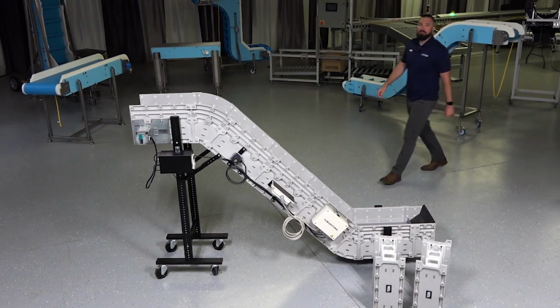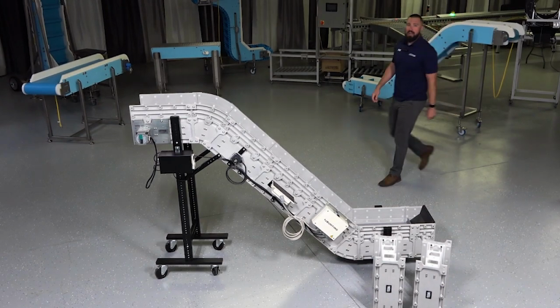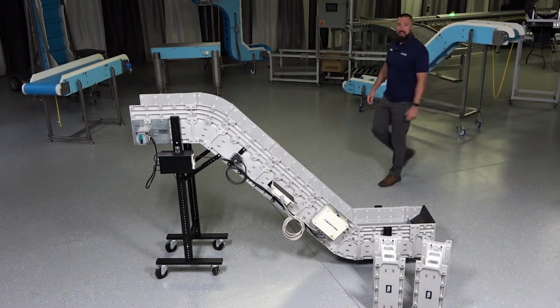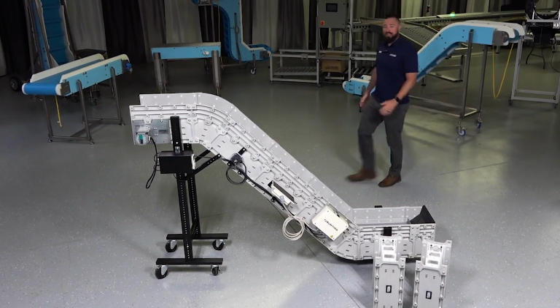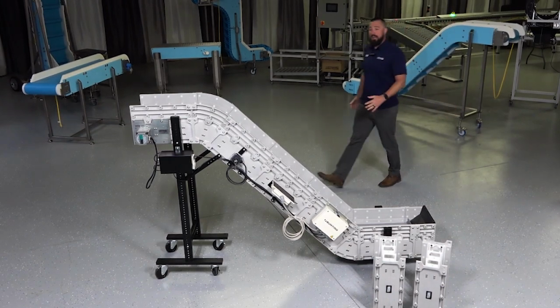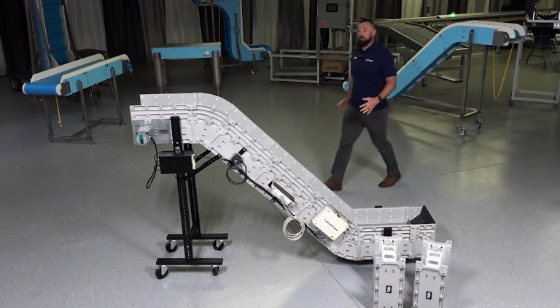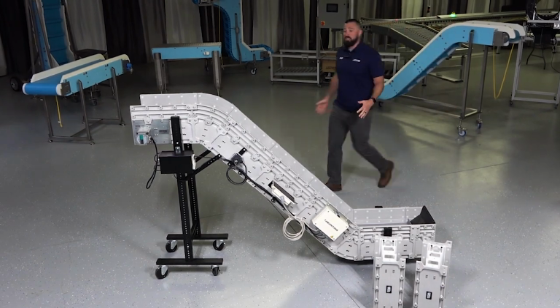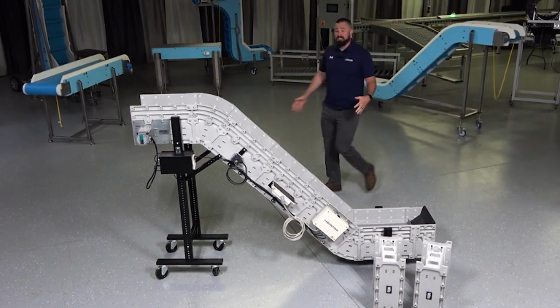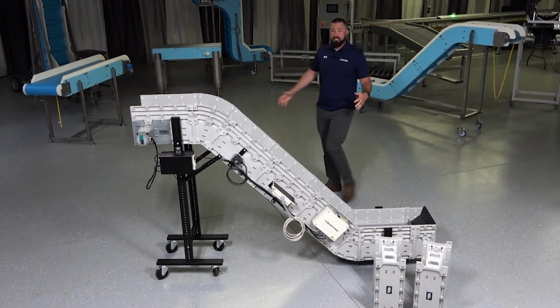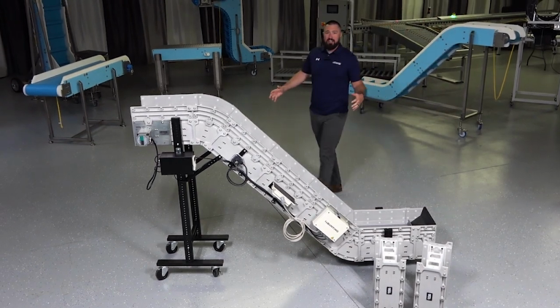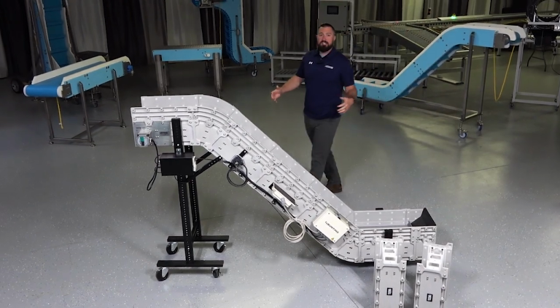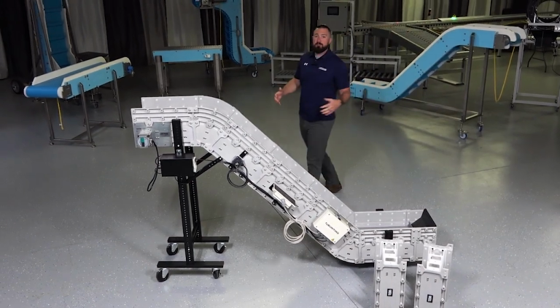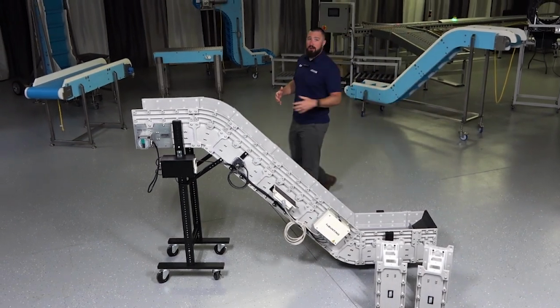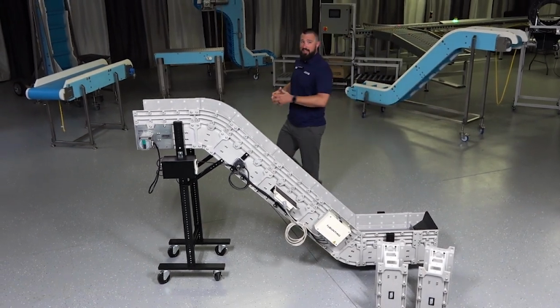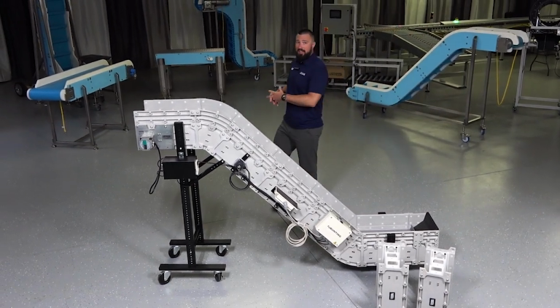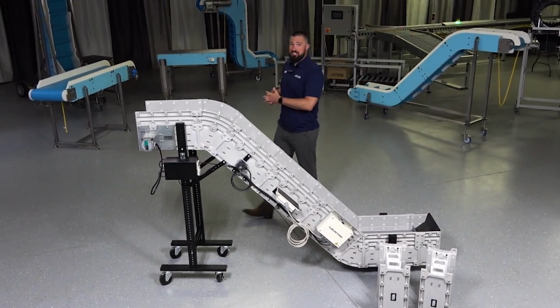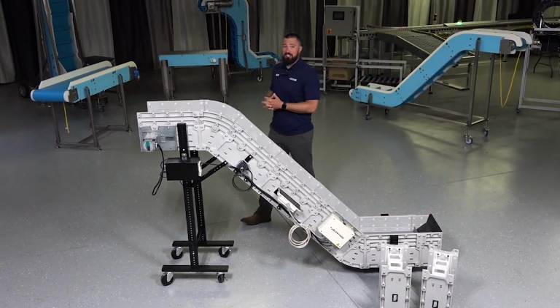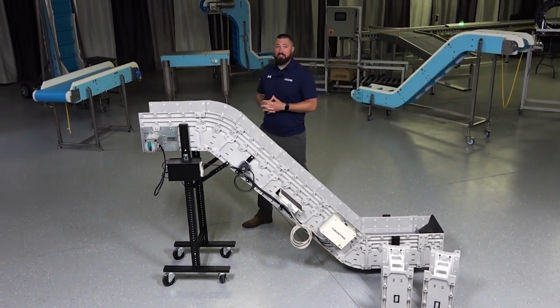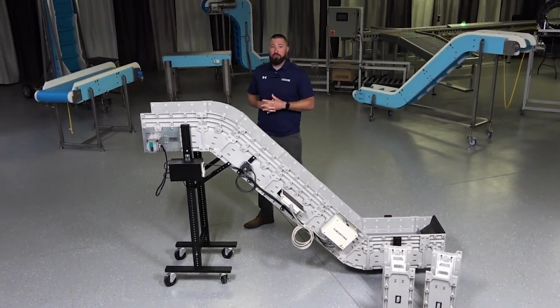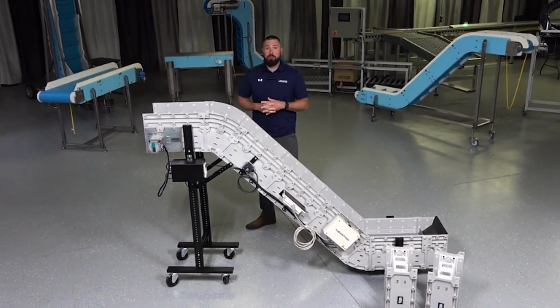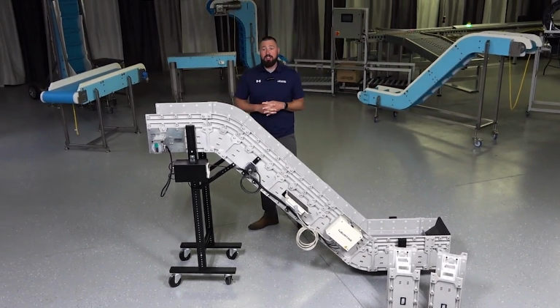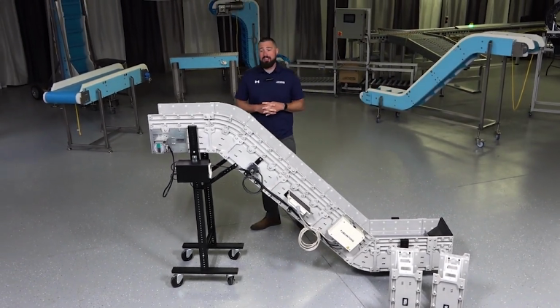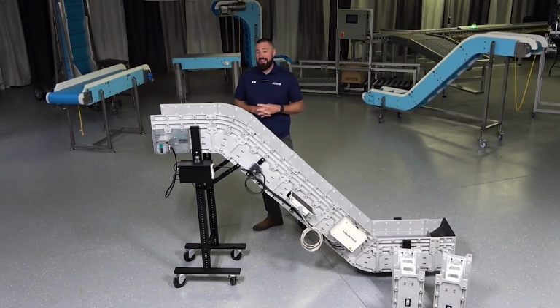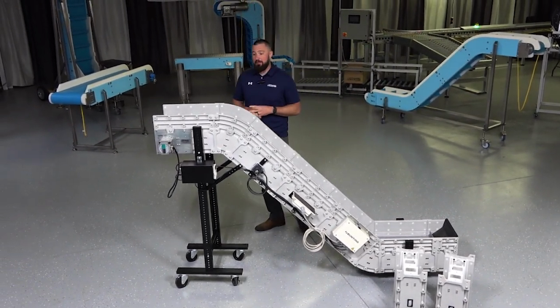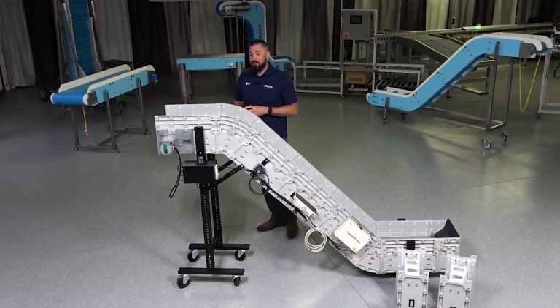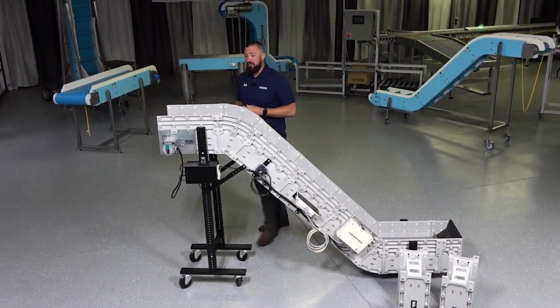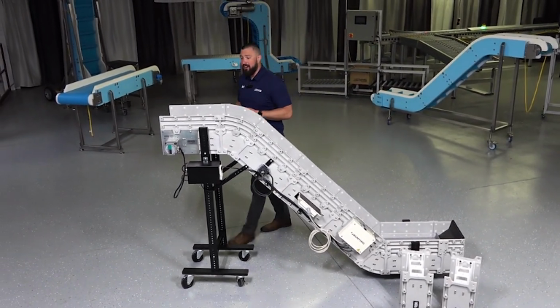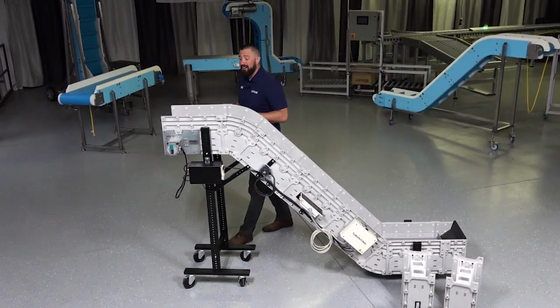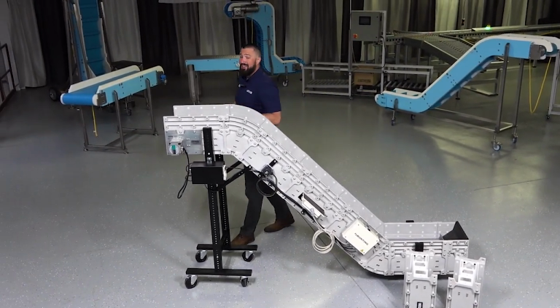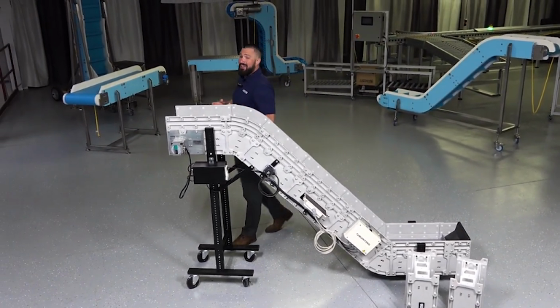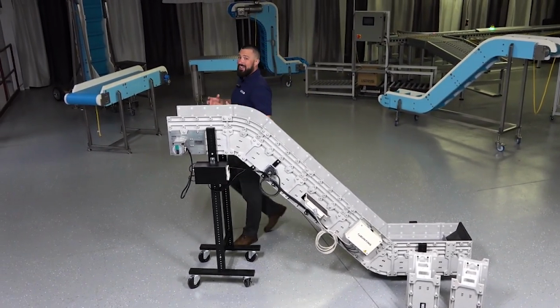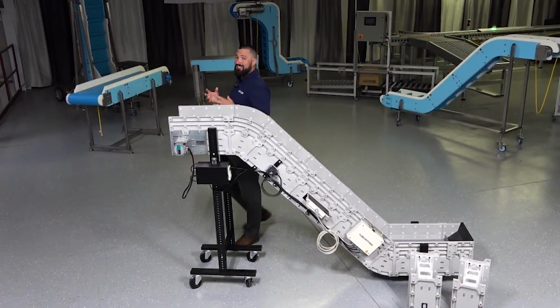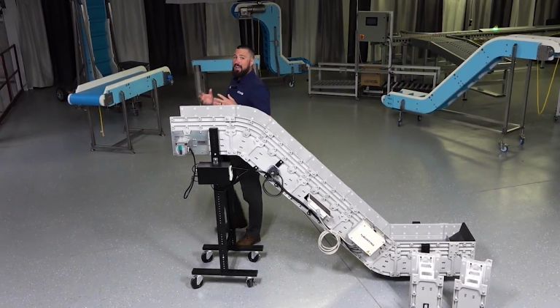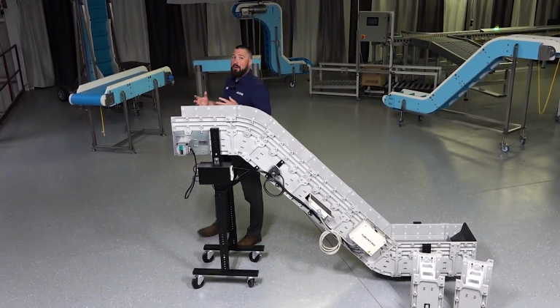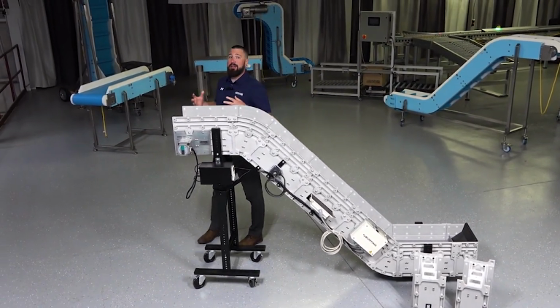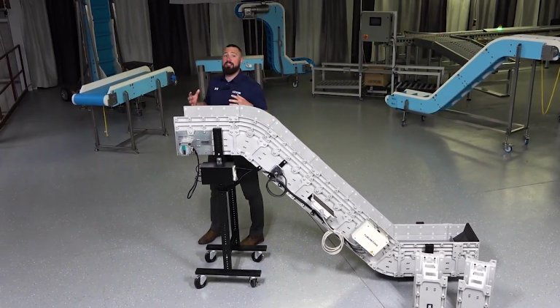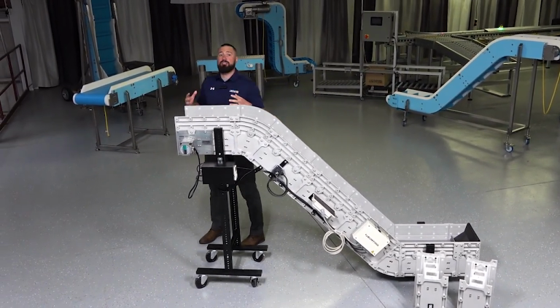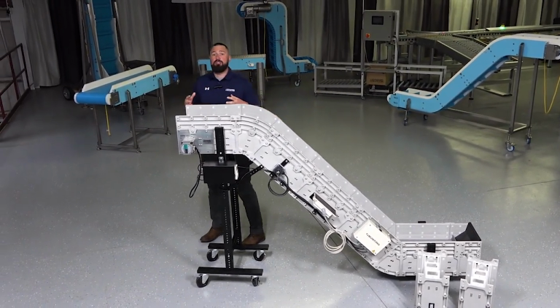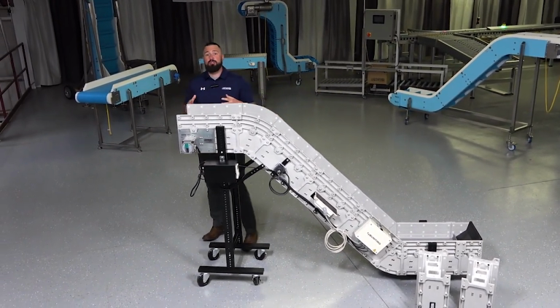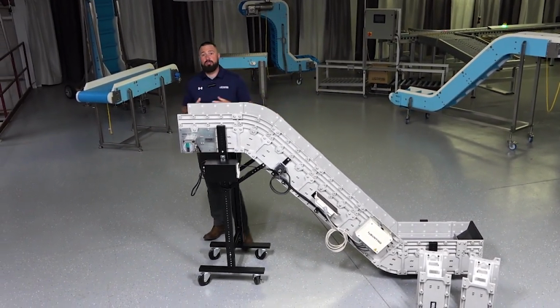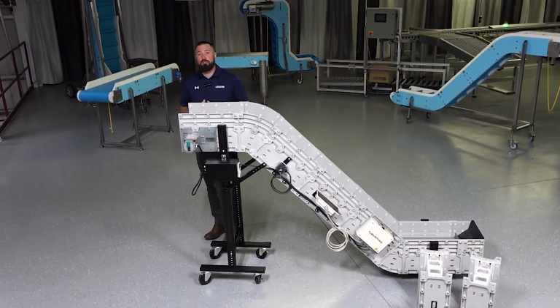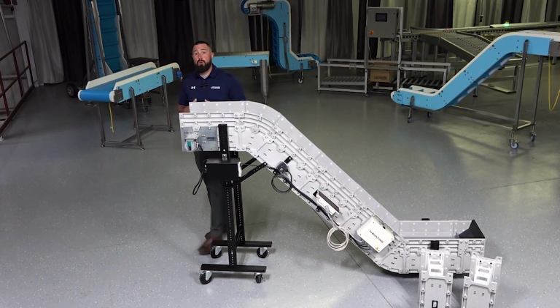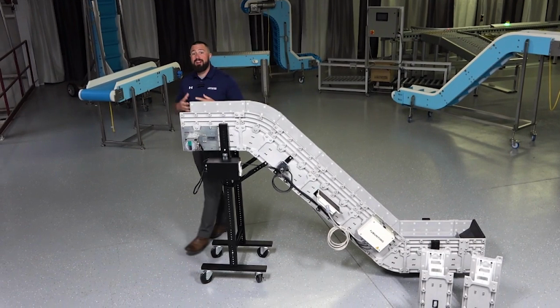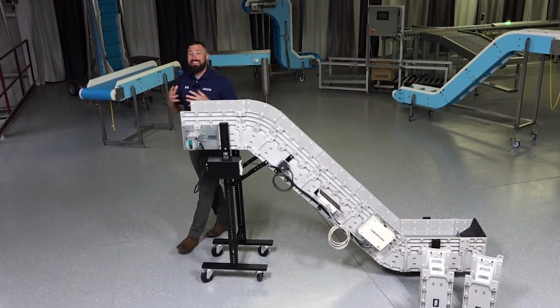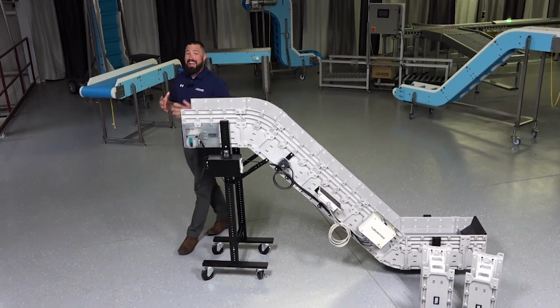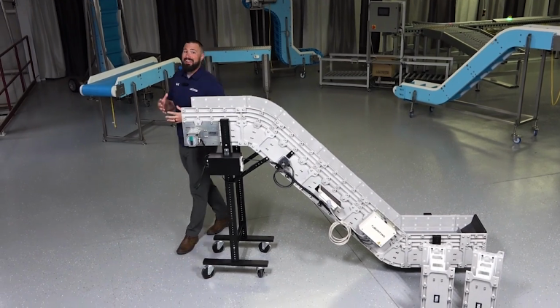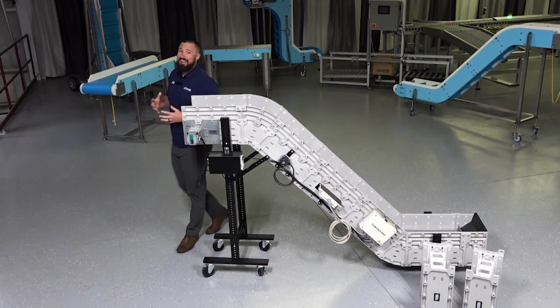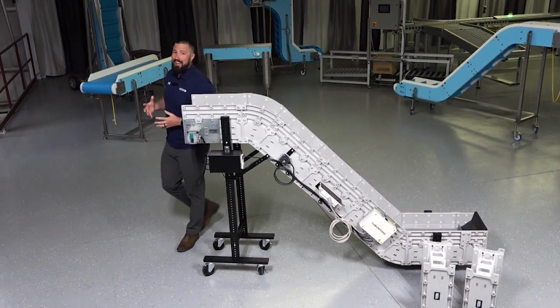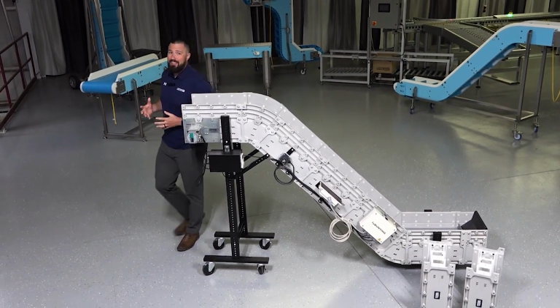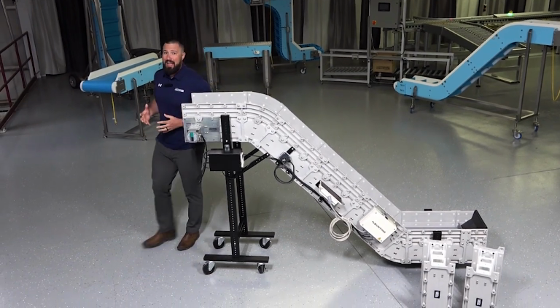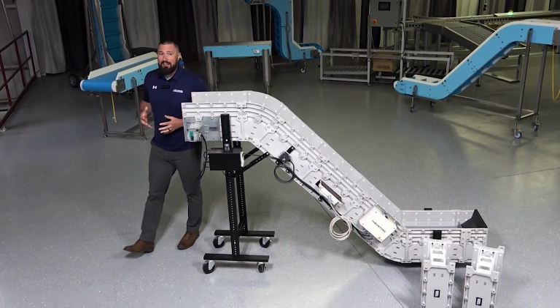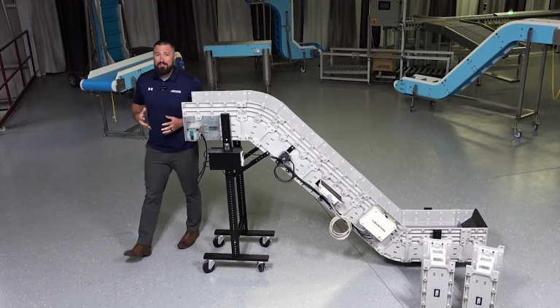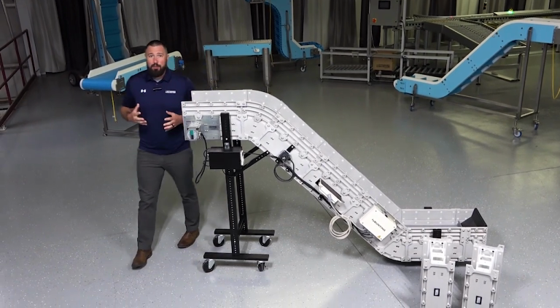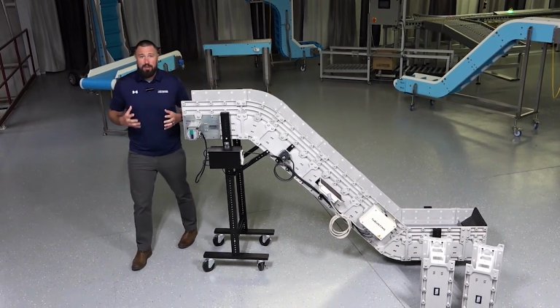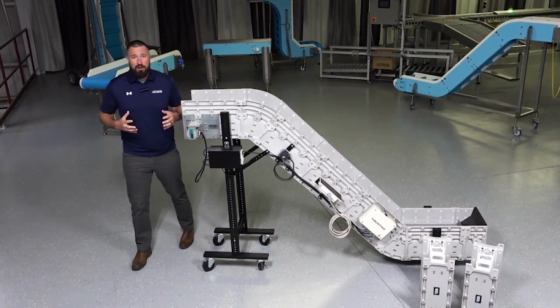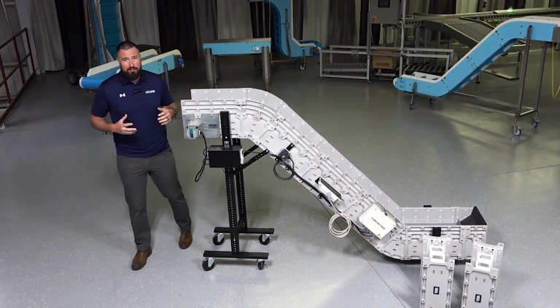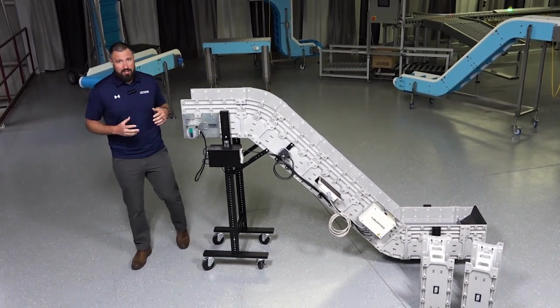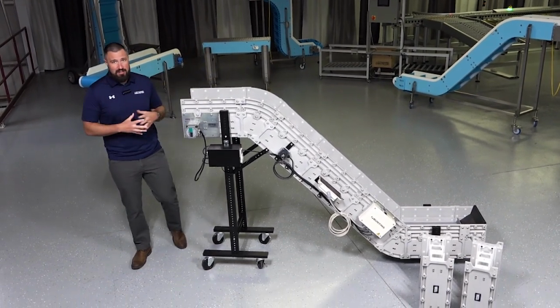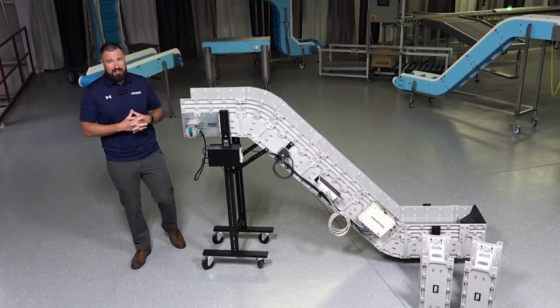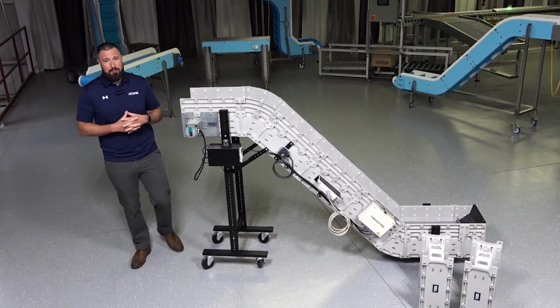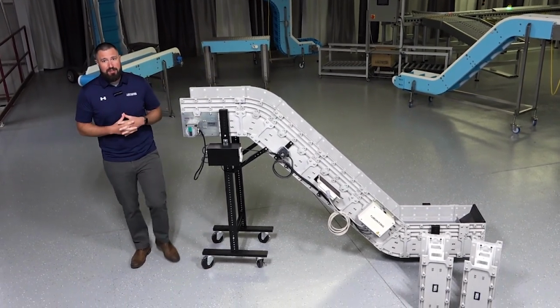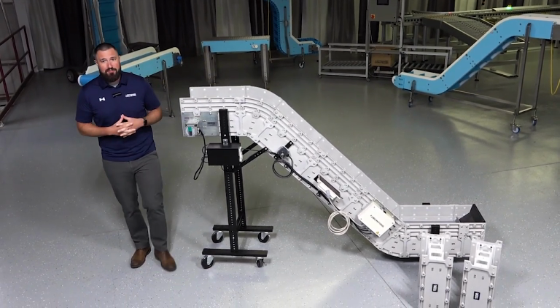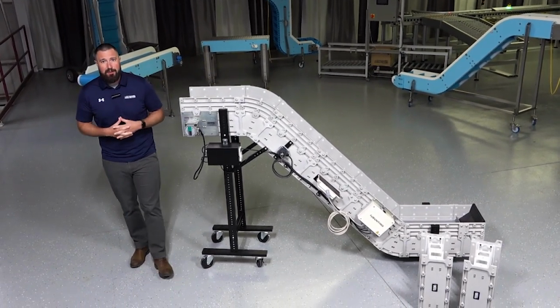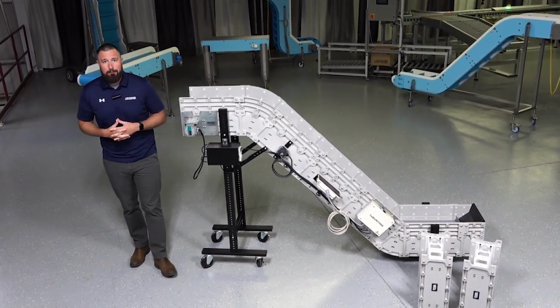Hi, I'm Justin Karras, part of the engineering crew here at Dynamic Conveyor, and today I'm going to introduce you to our DynaCon line that we offer here at Dynamic Conveyor.